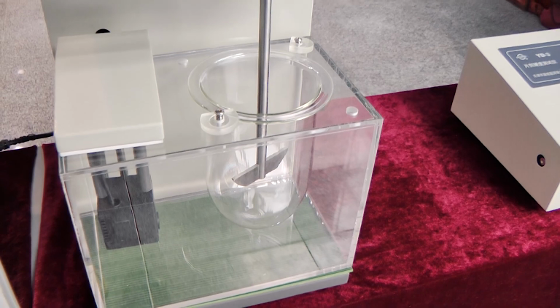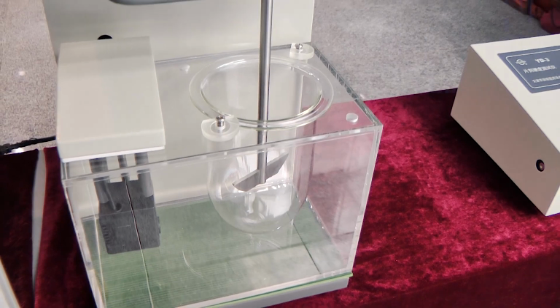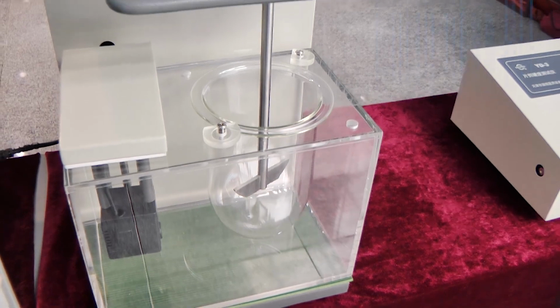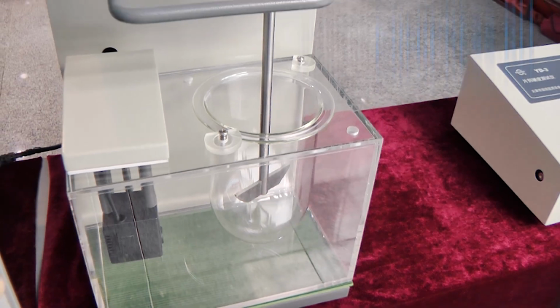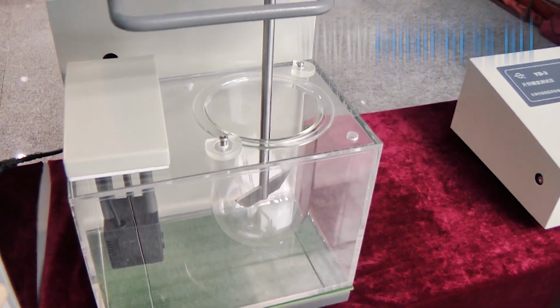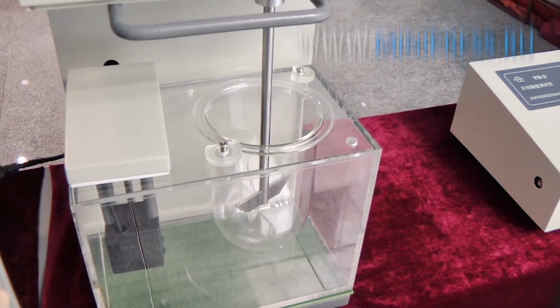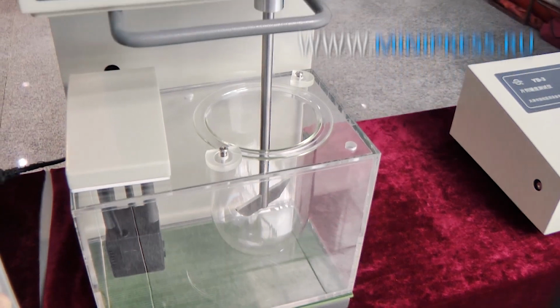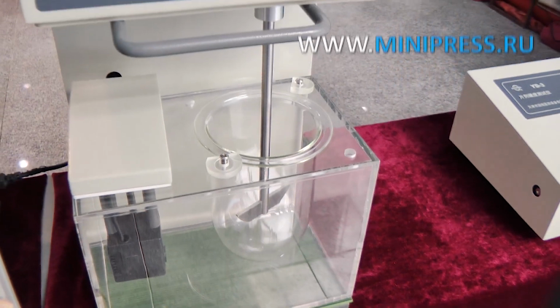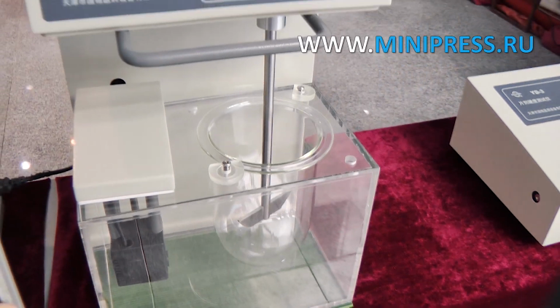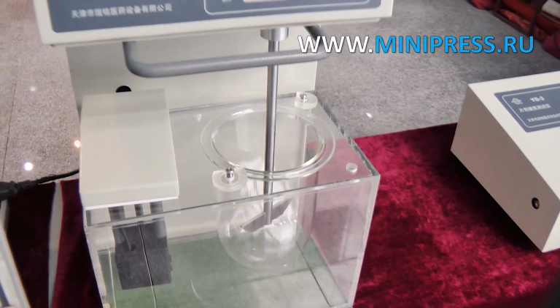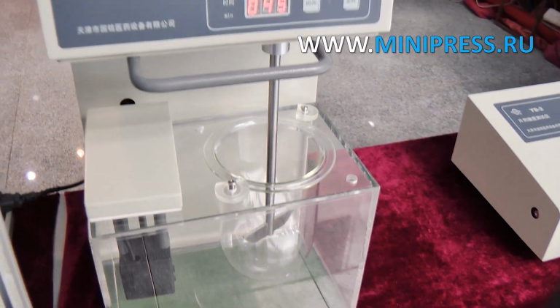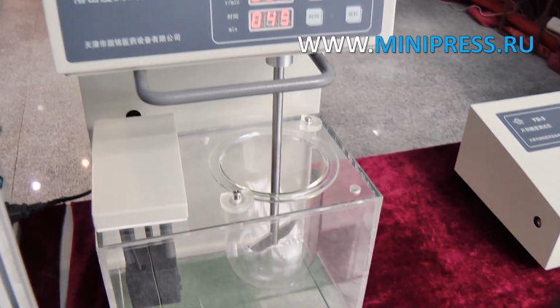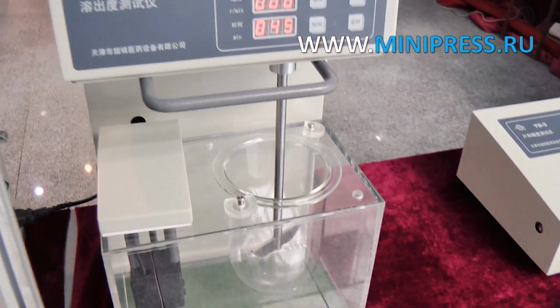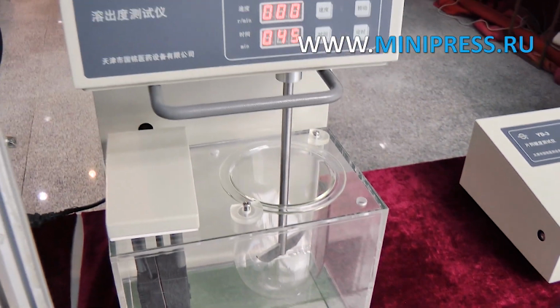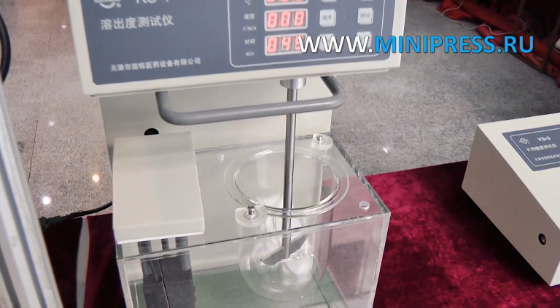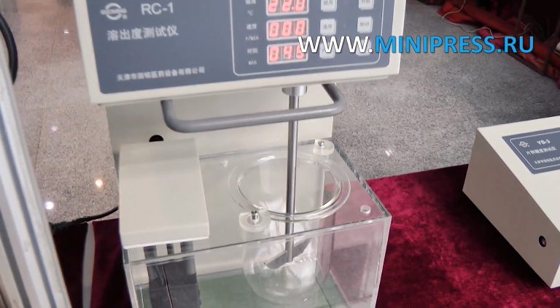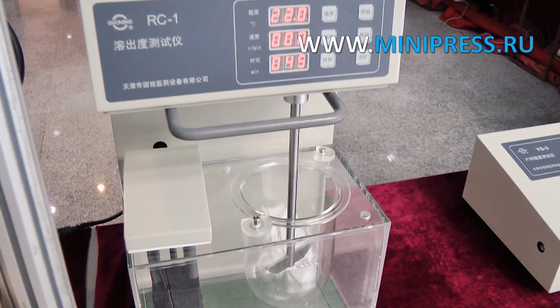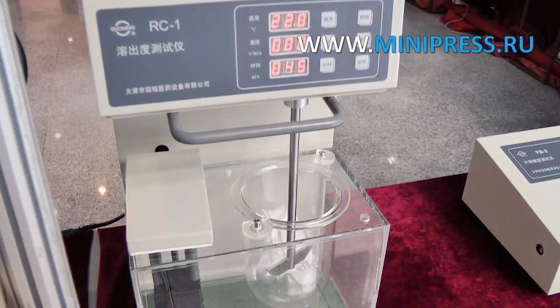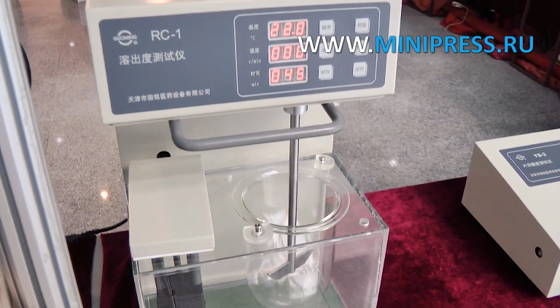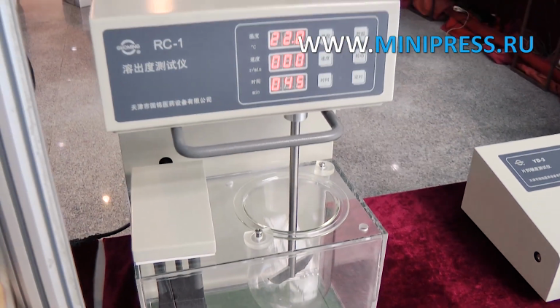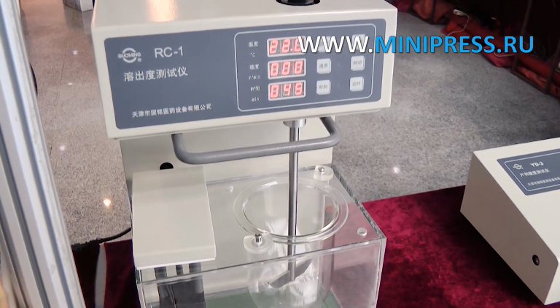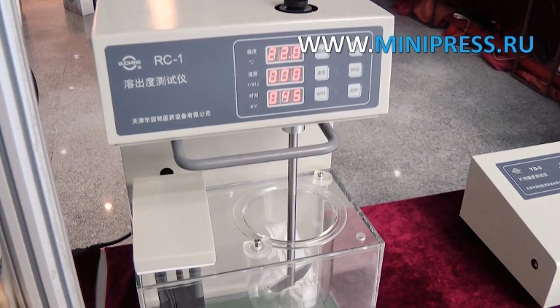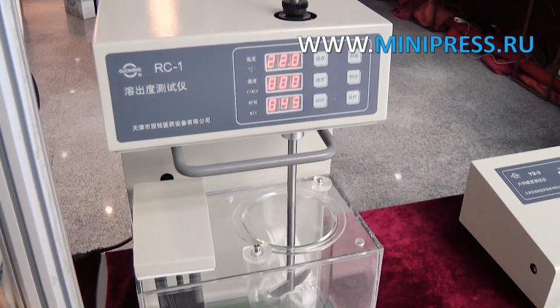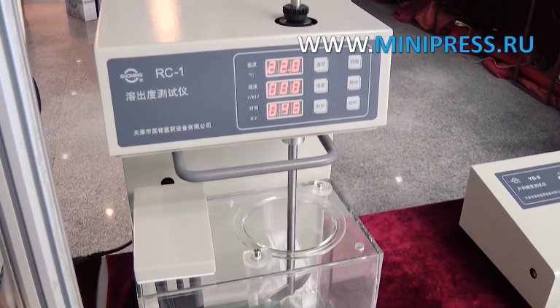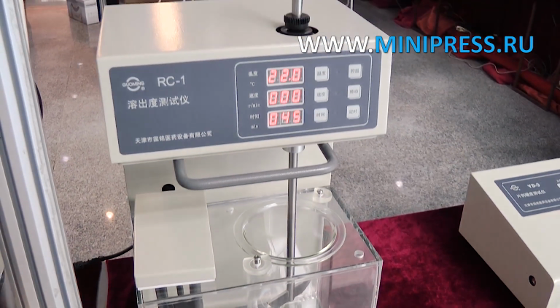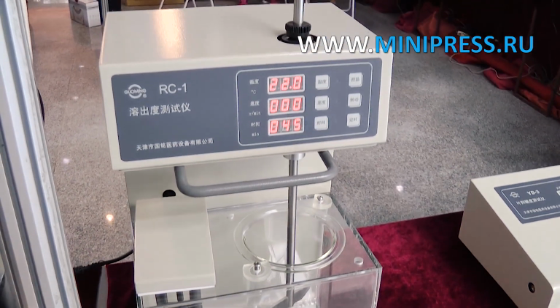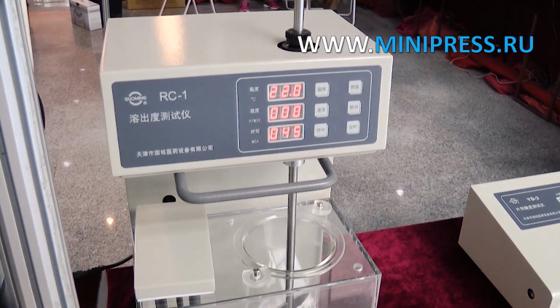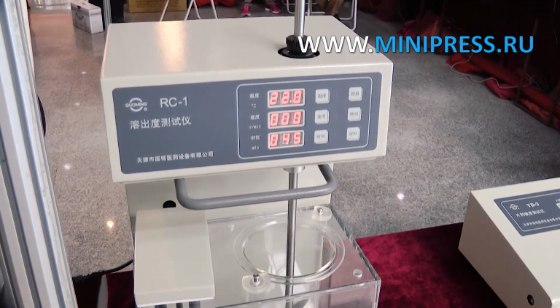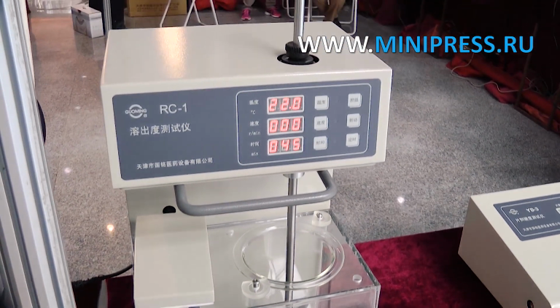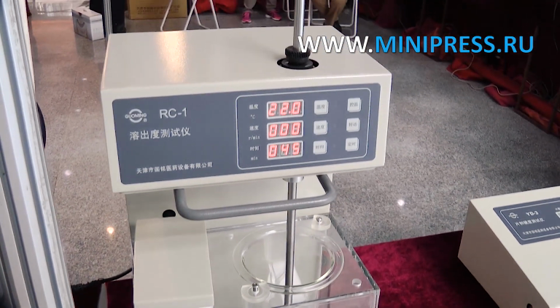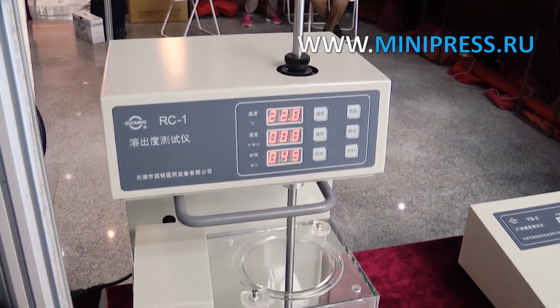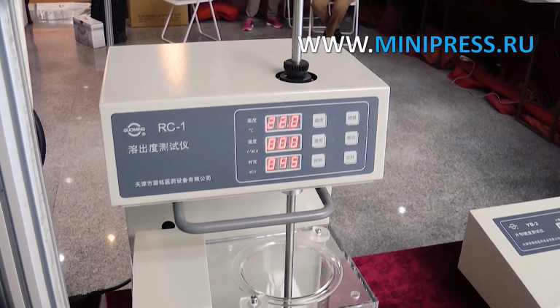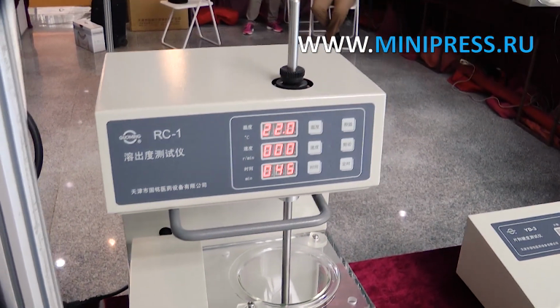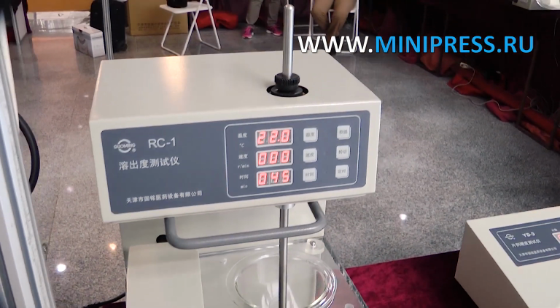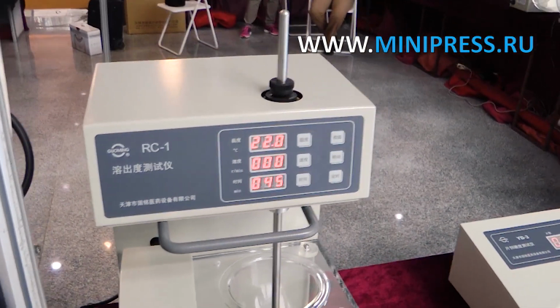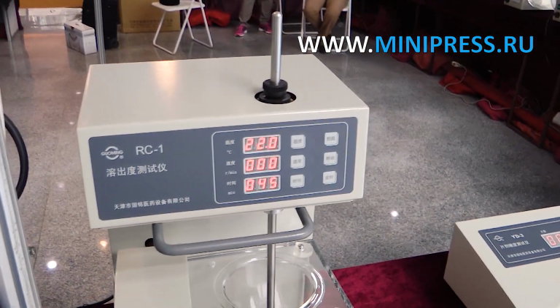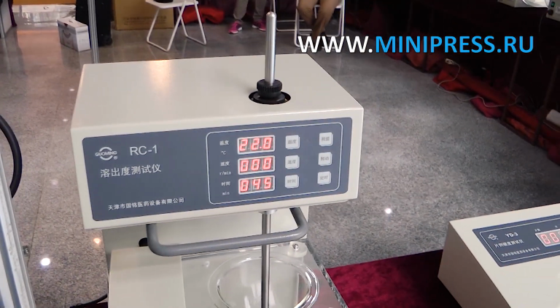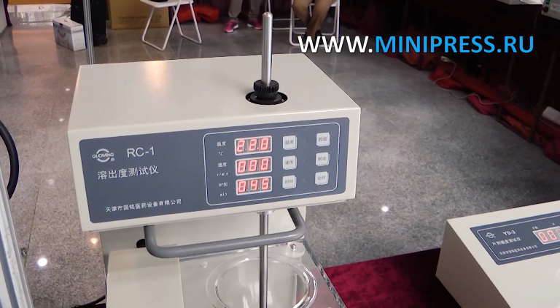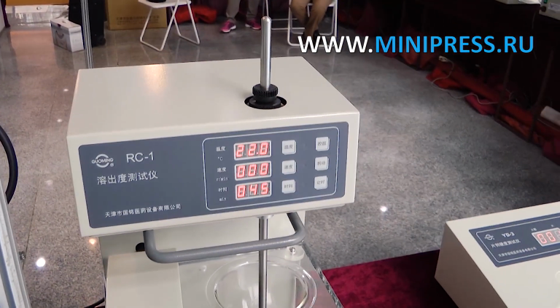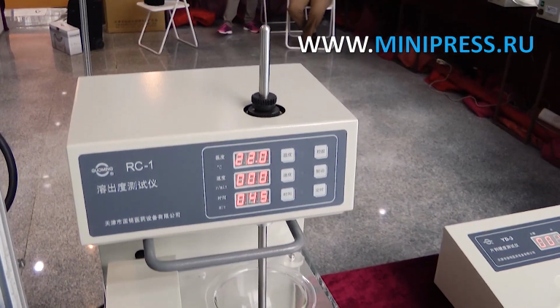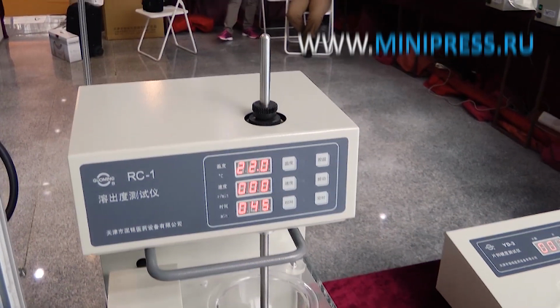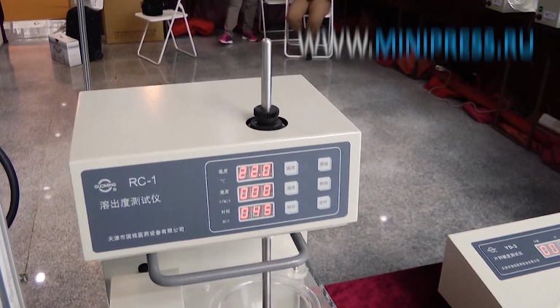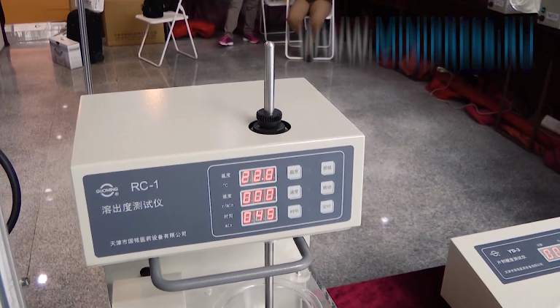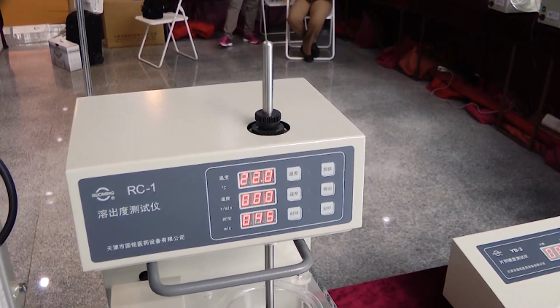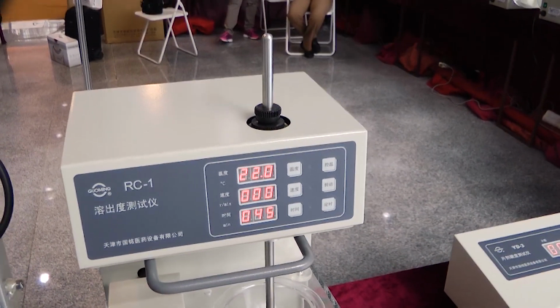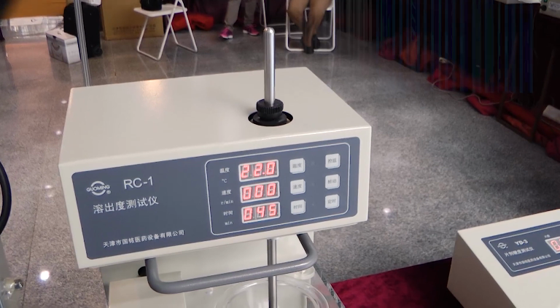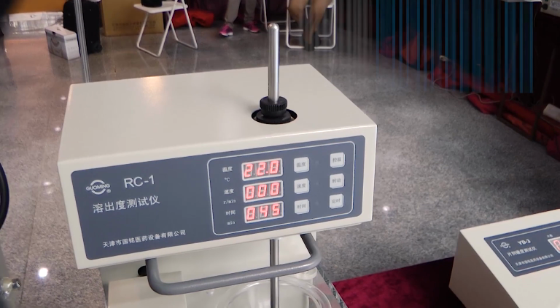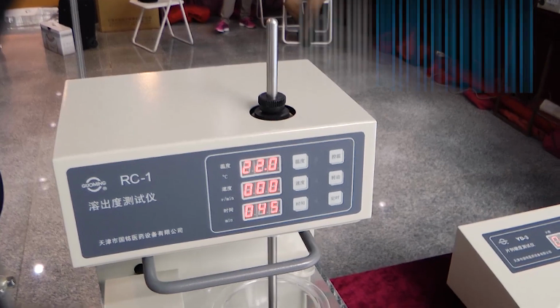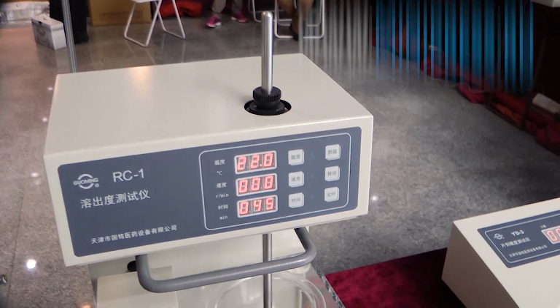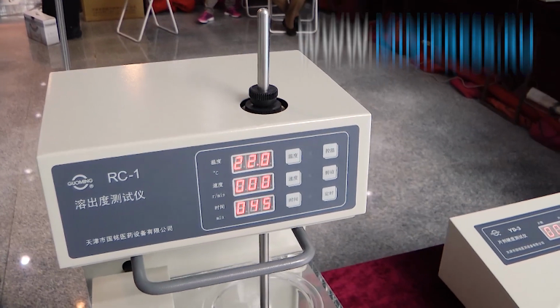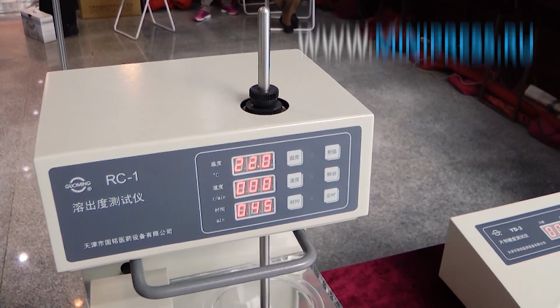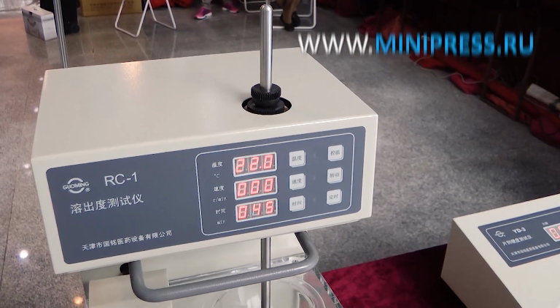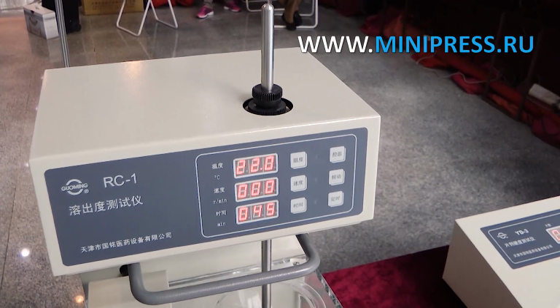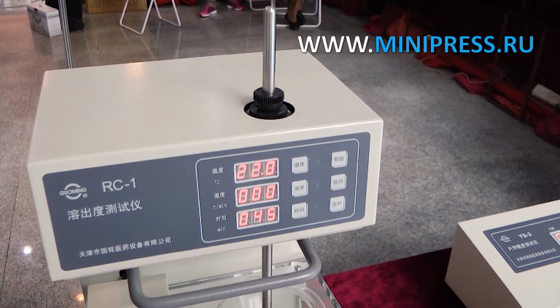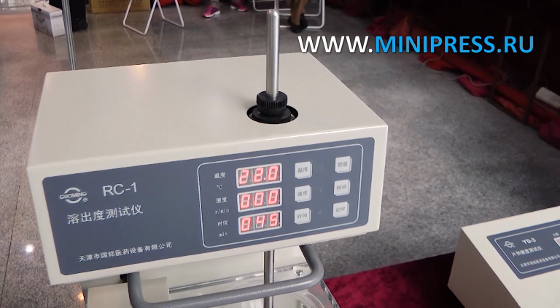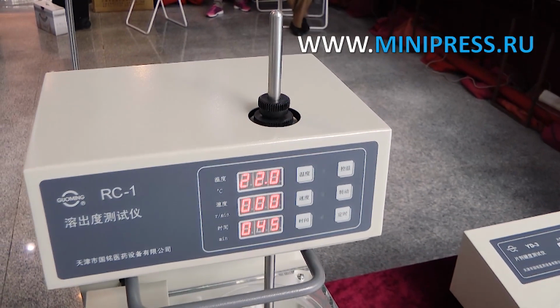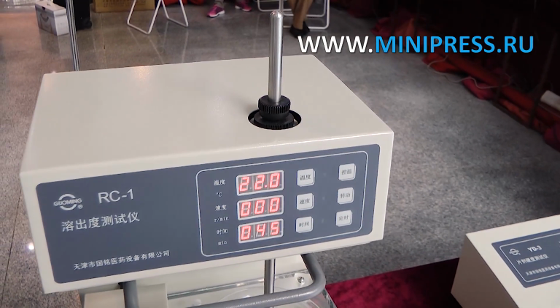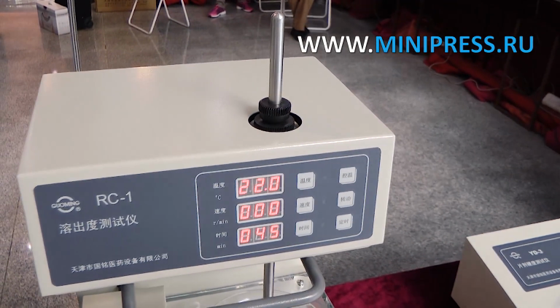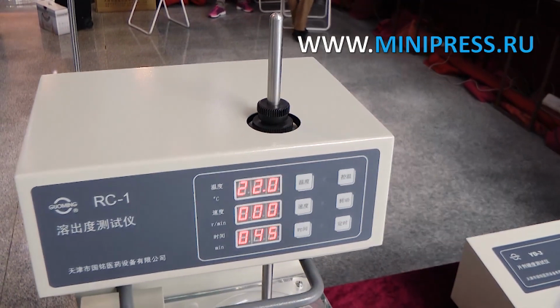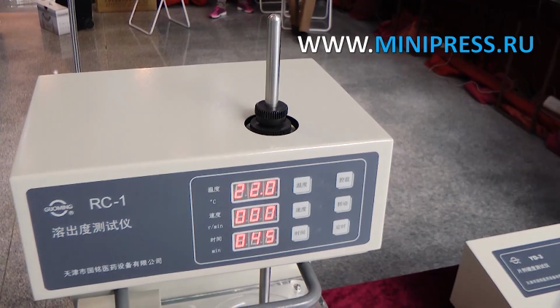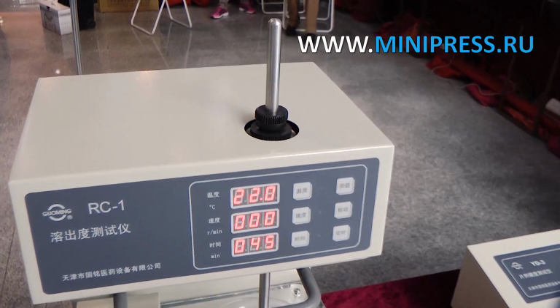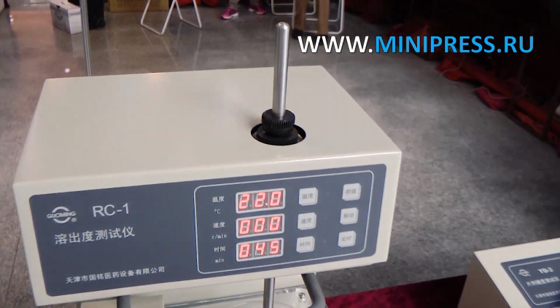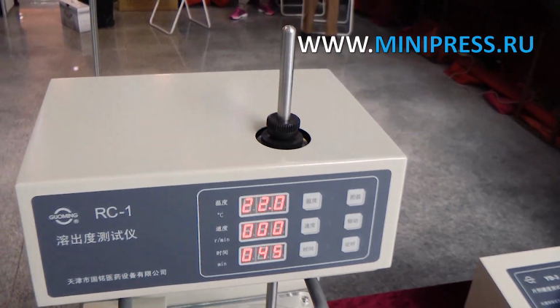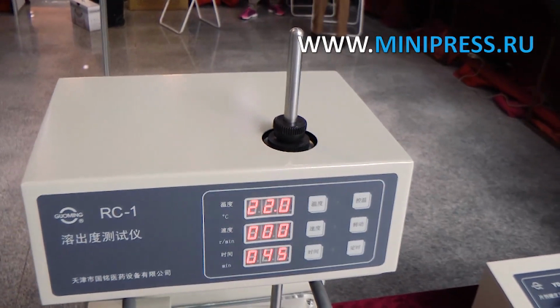The dissolution analyzer is used to measure the dissolution rate and degree of dissolution of tablets, capsules, etc. in the laboratory.